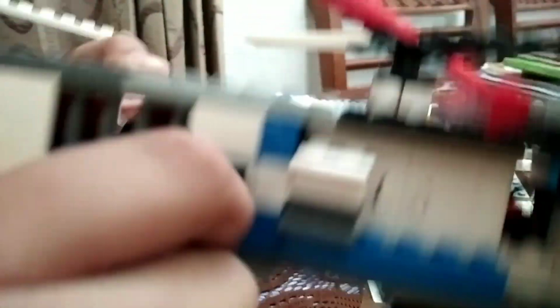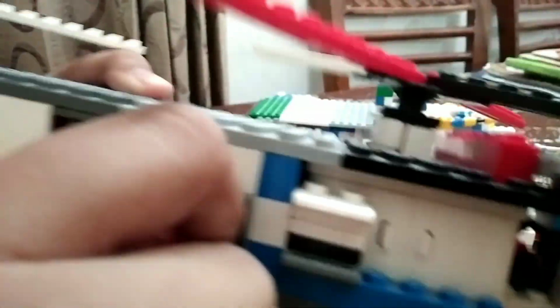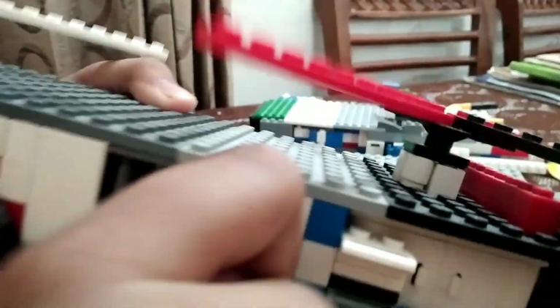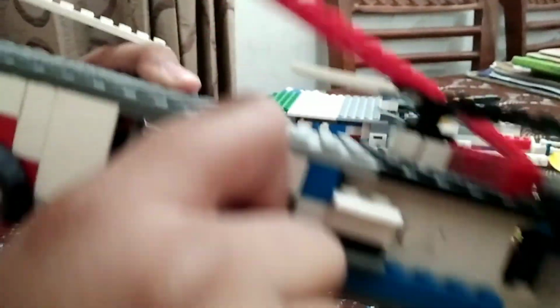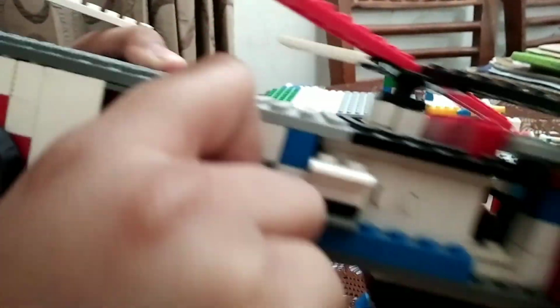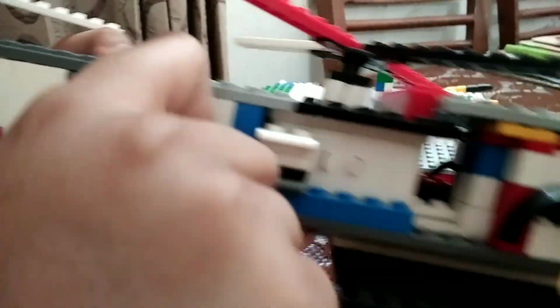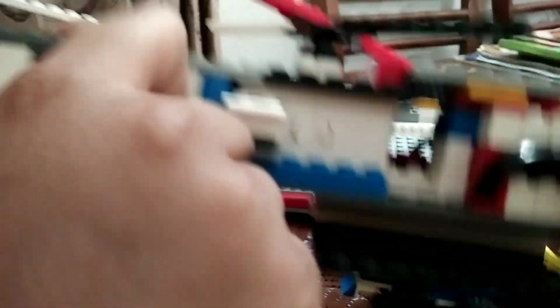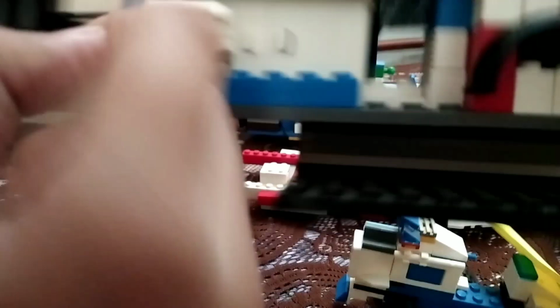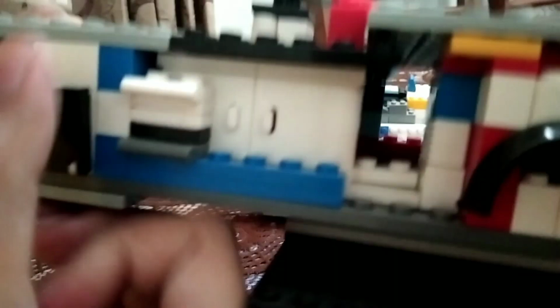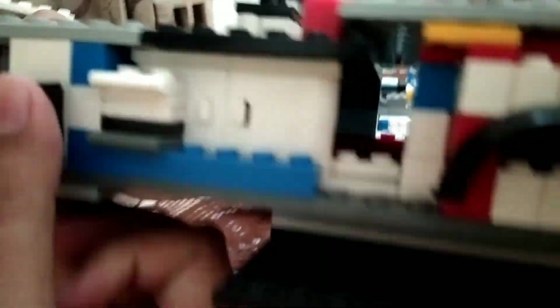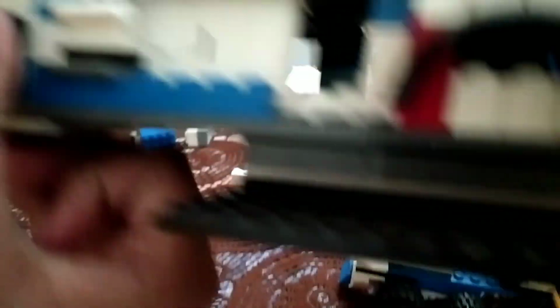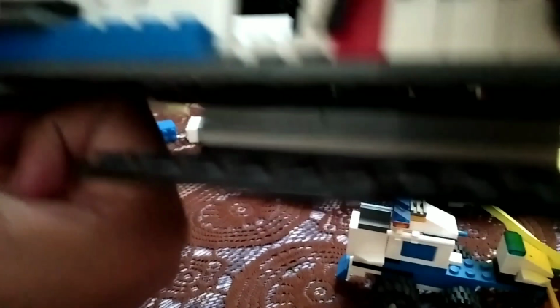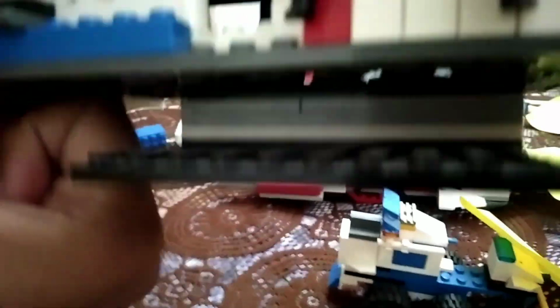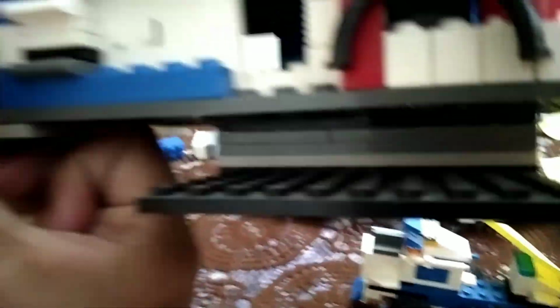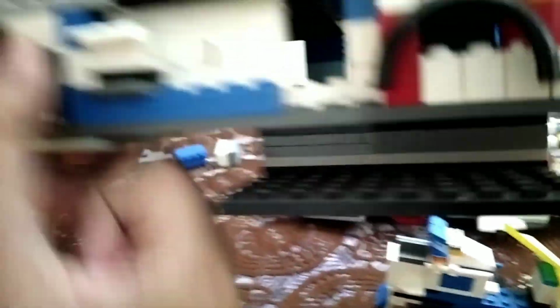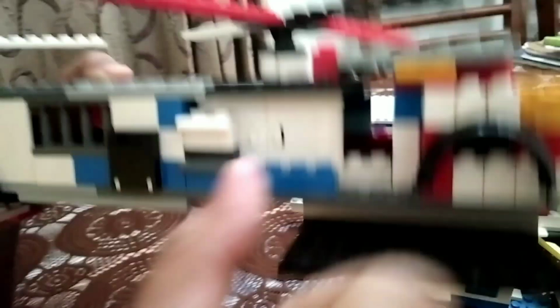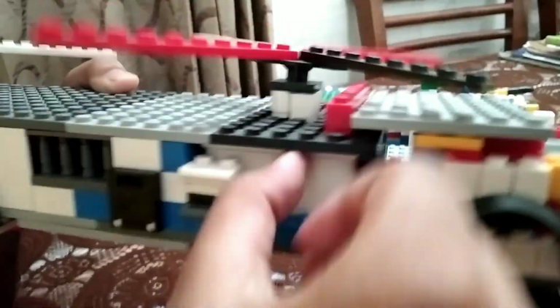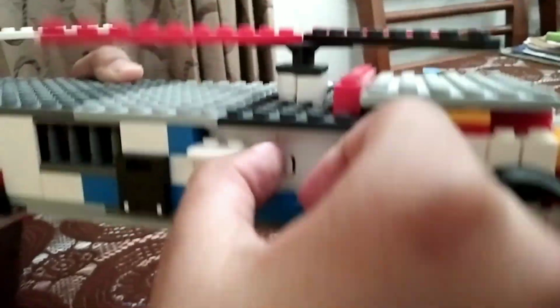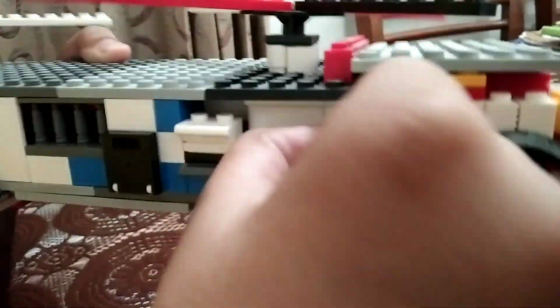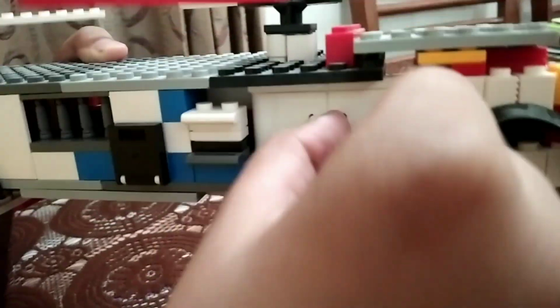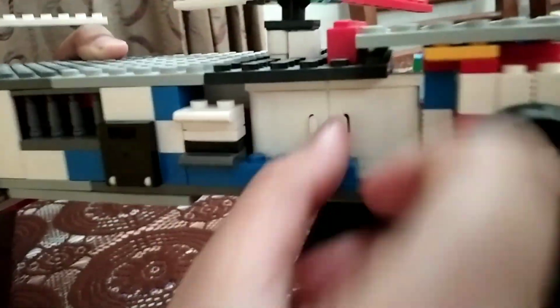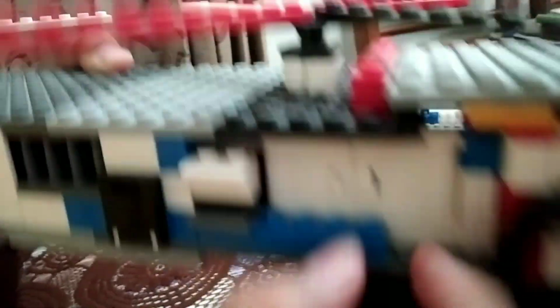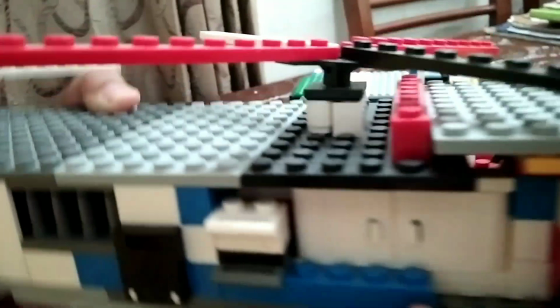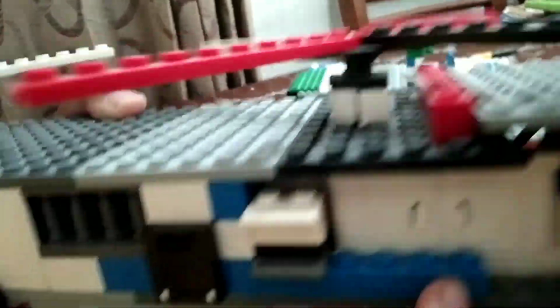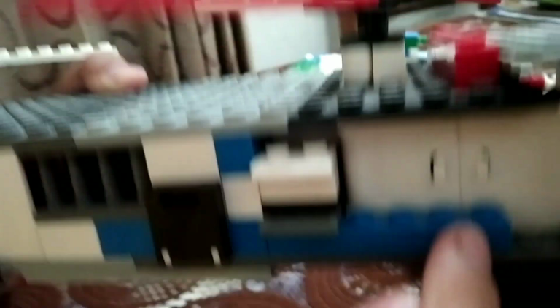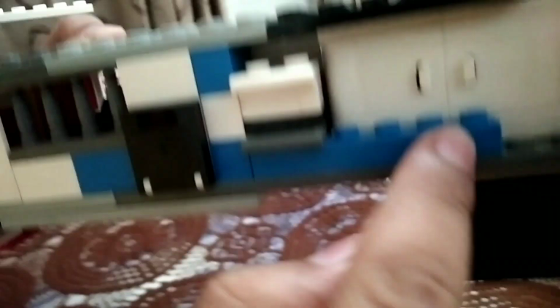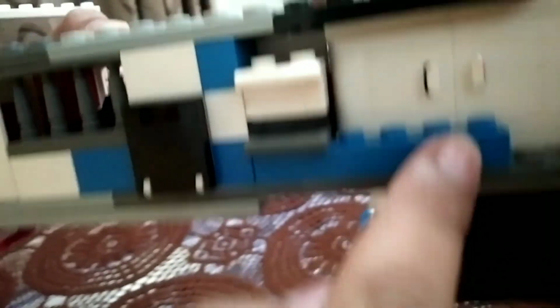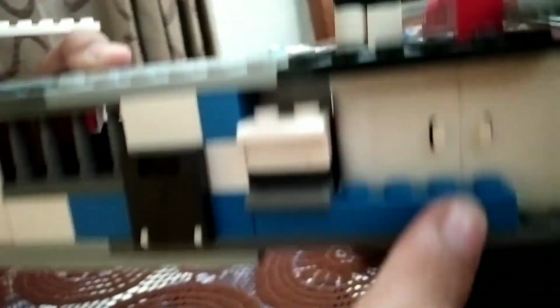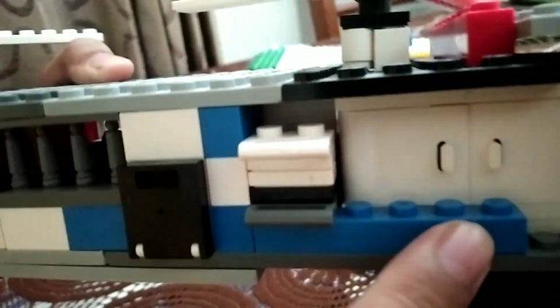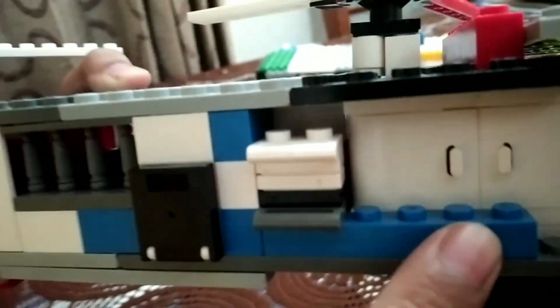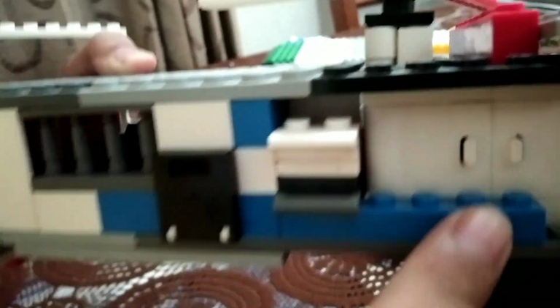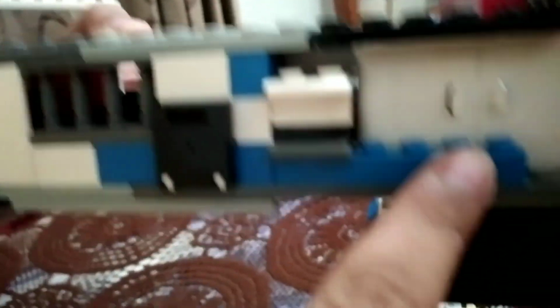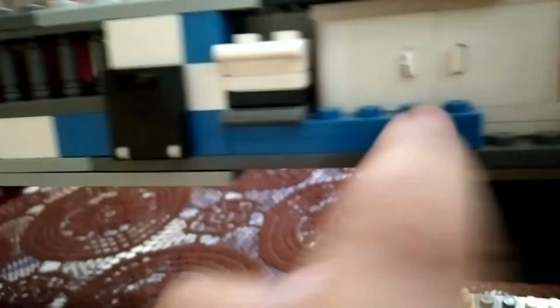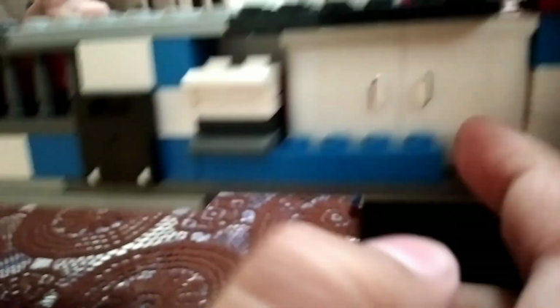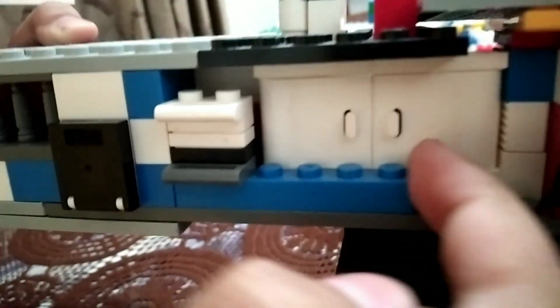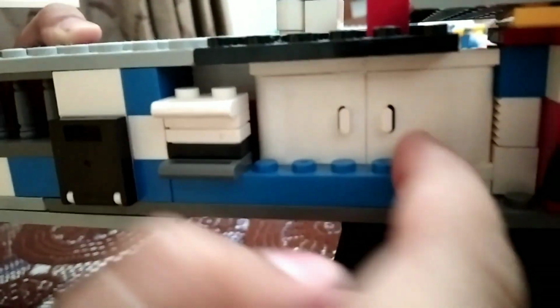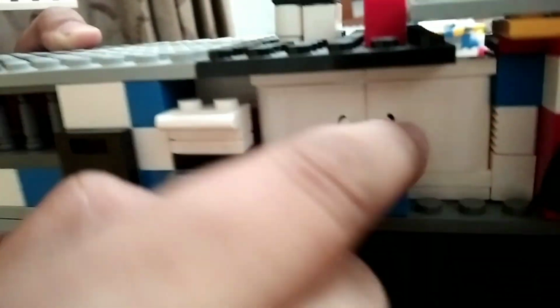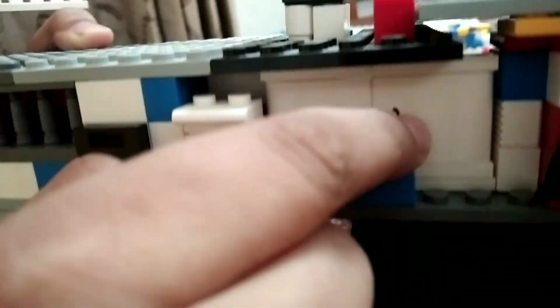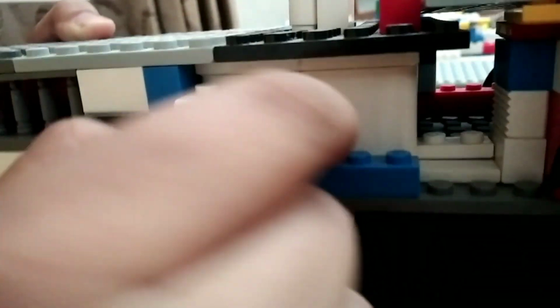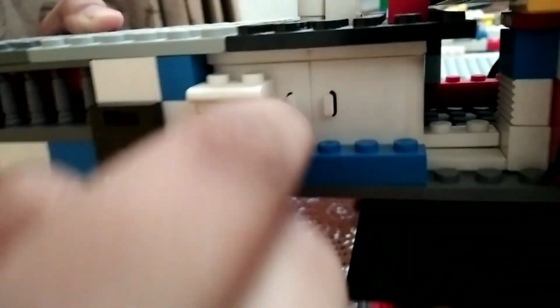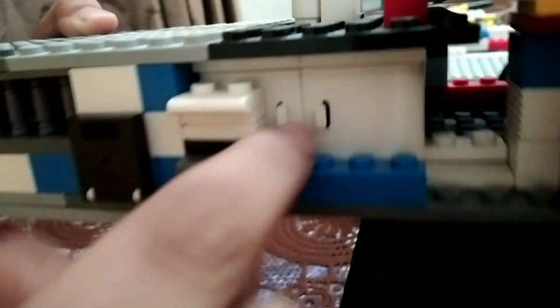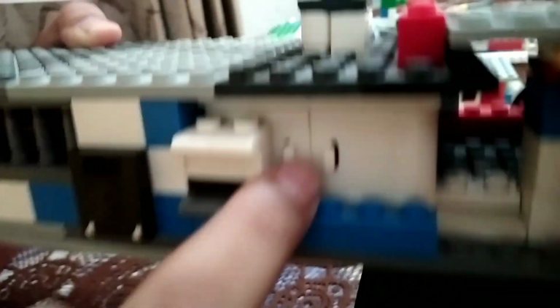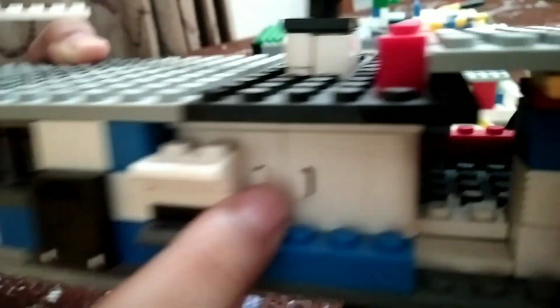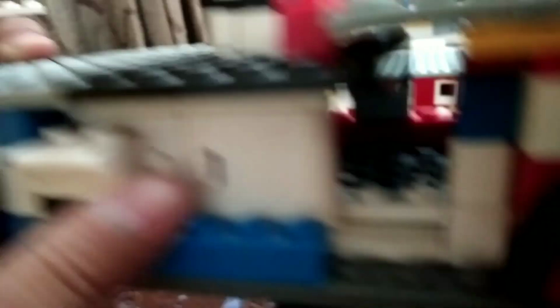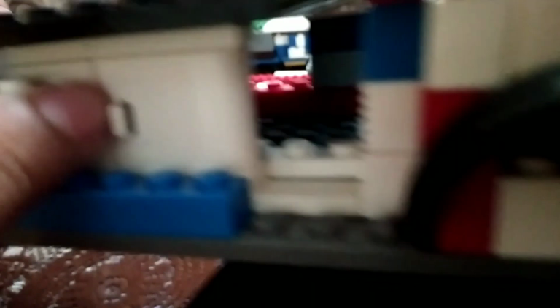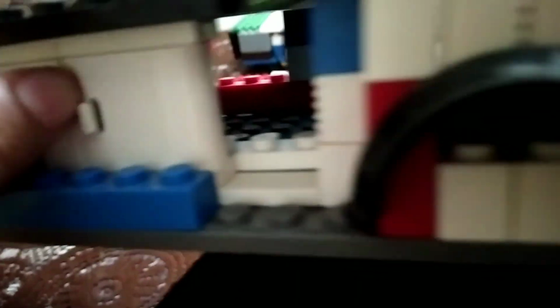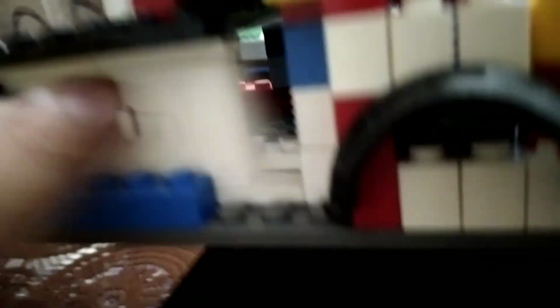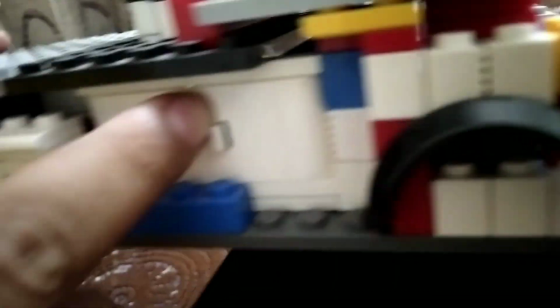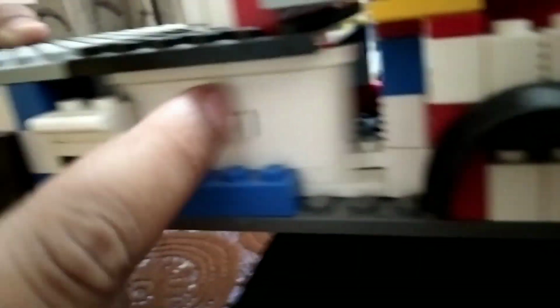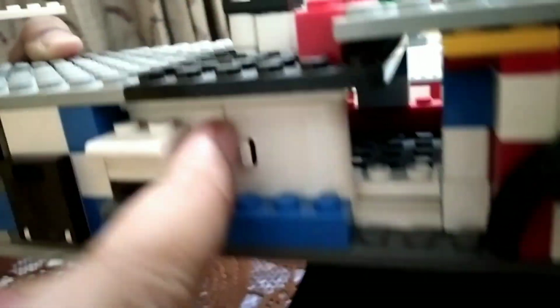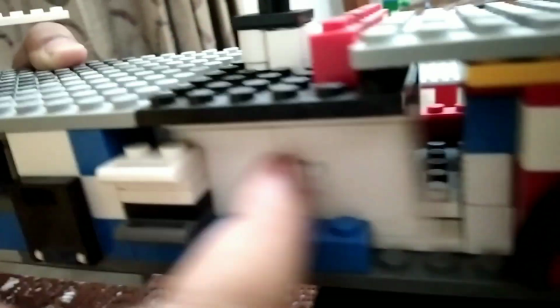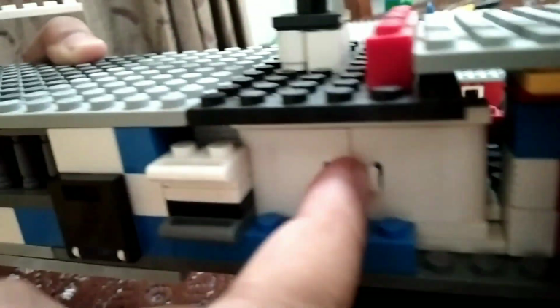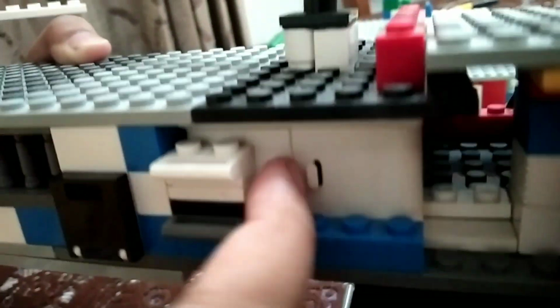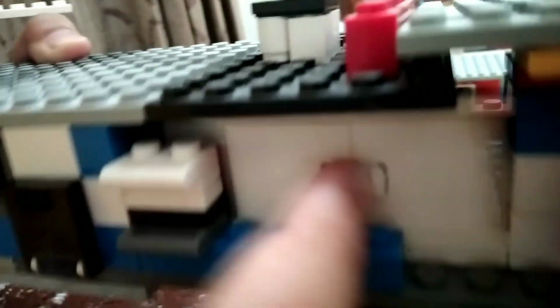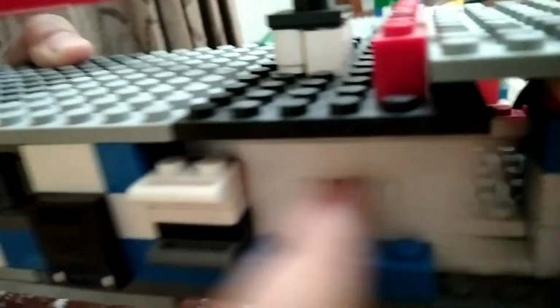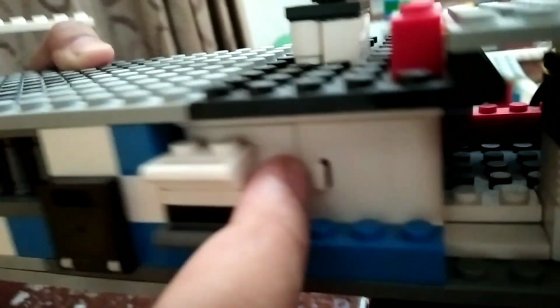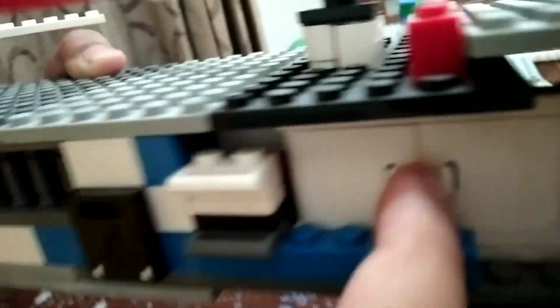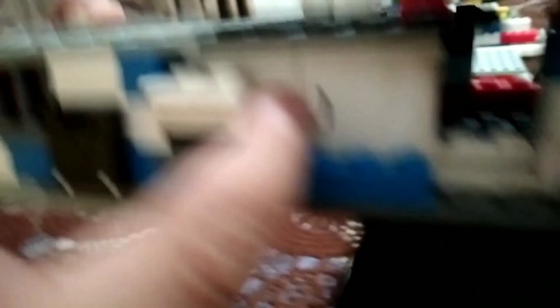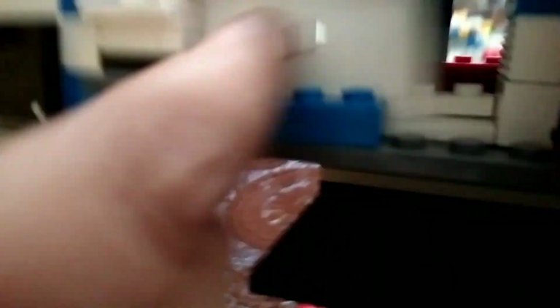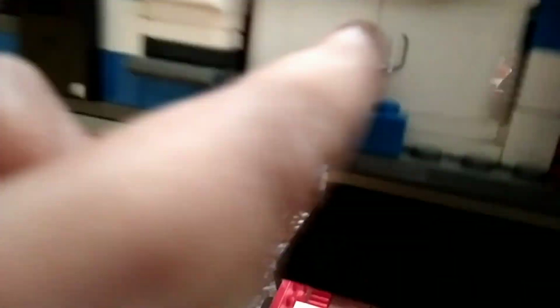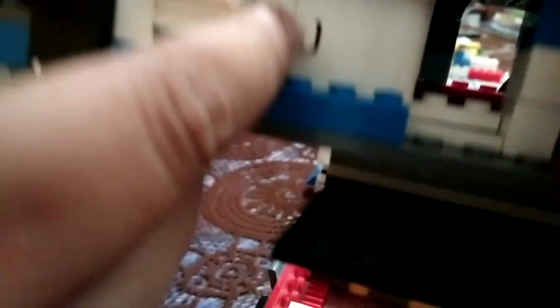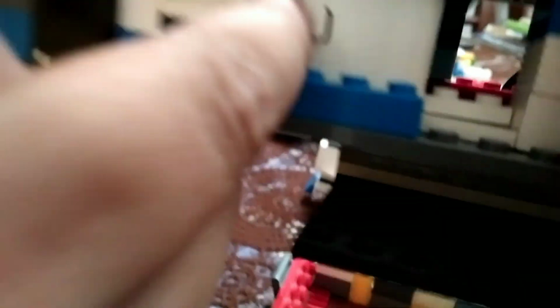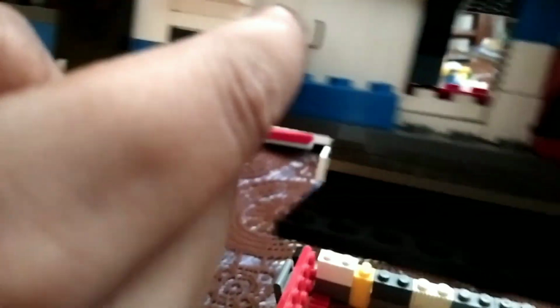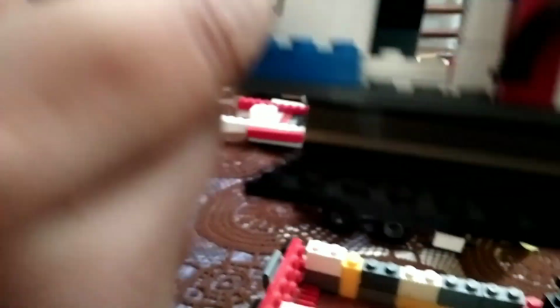Let me show you something amazing. See this door? It is a sliding door. This is for the first time.